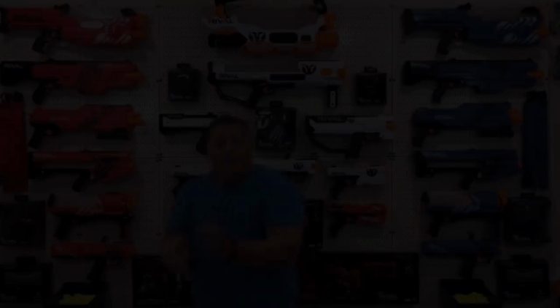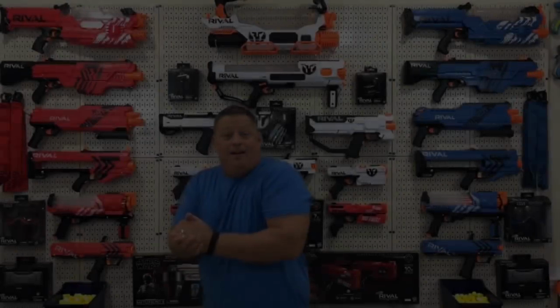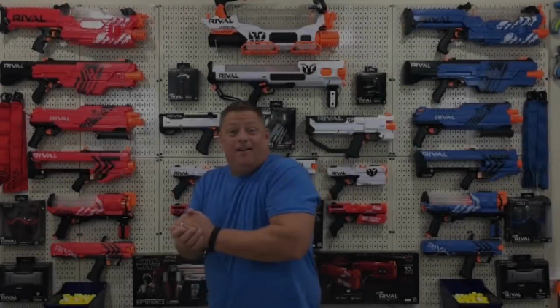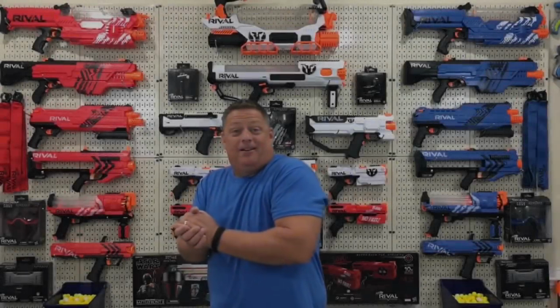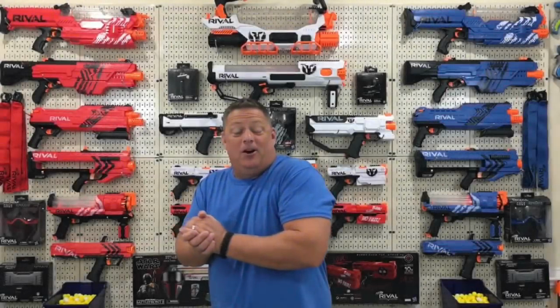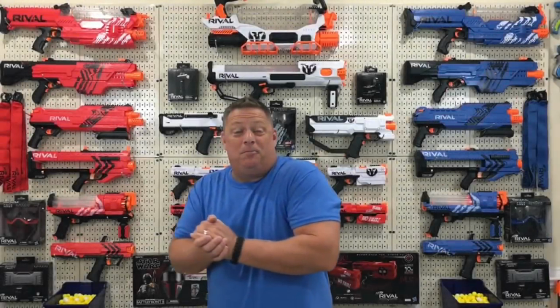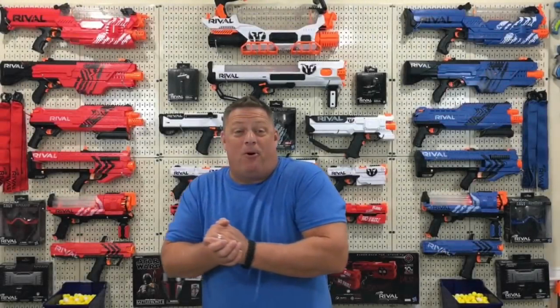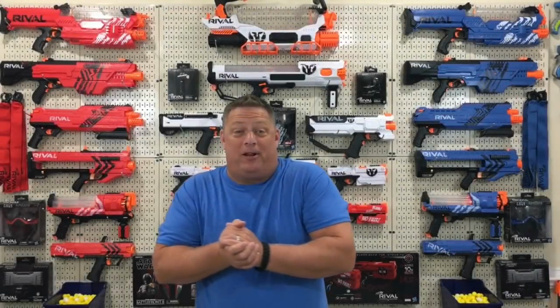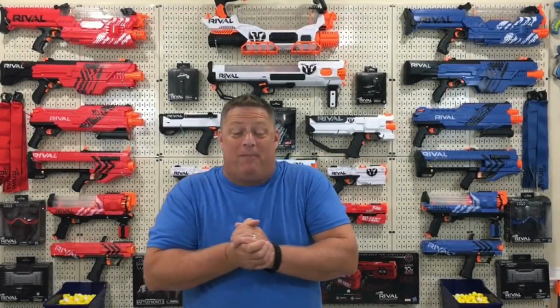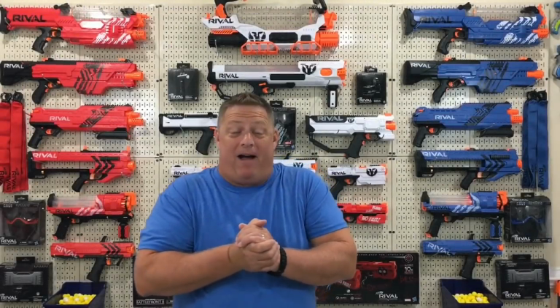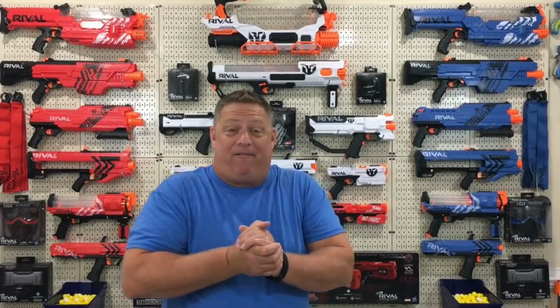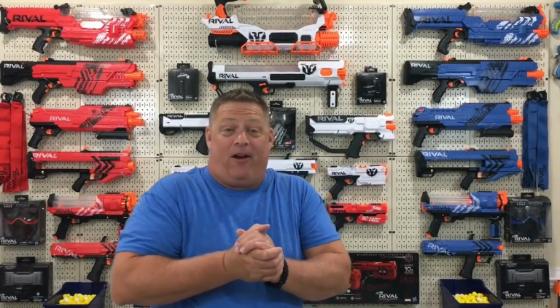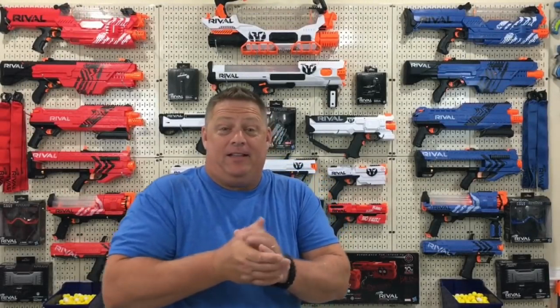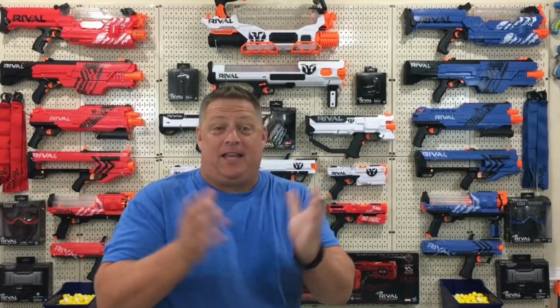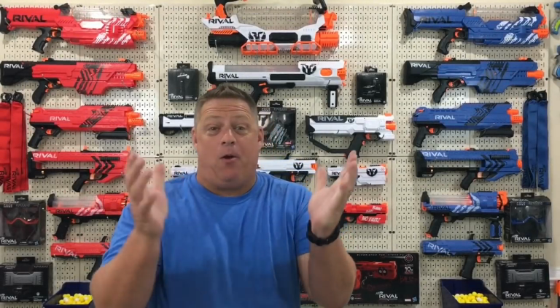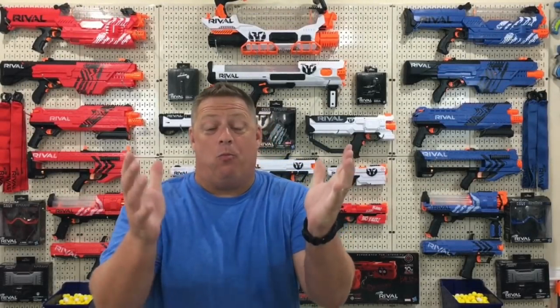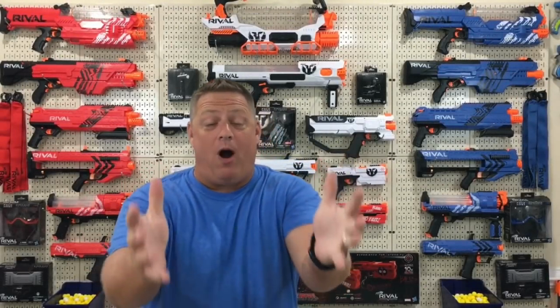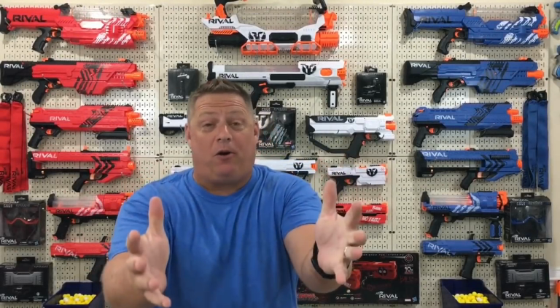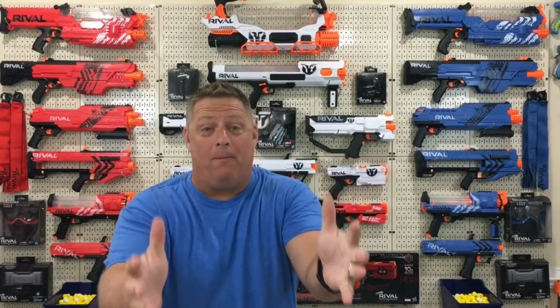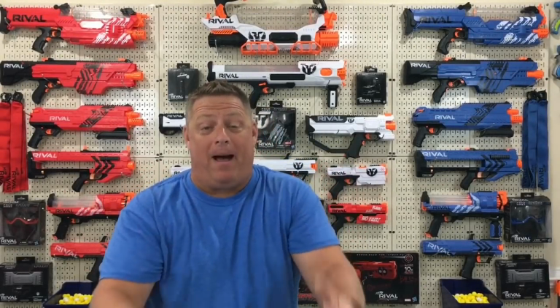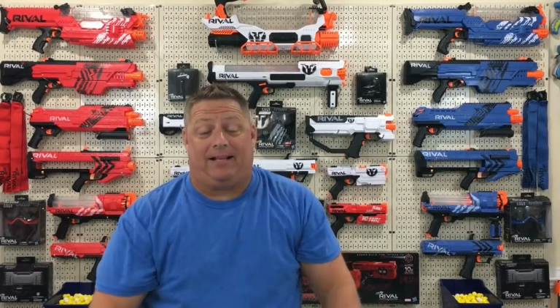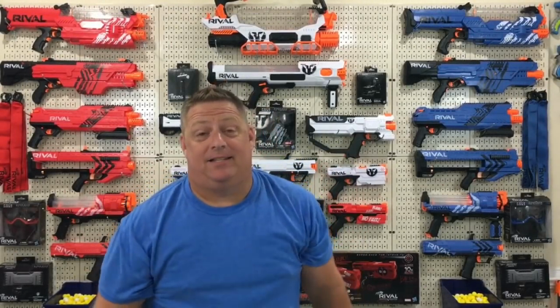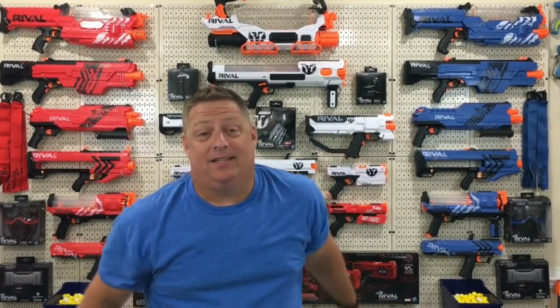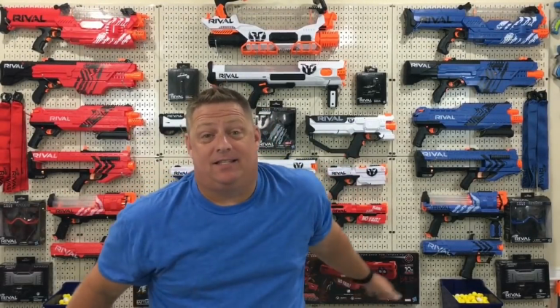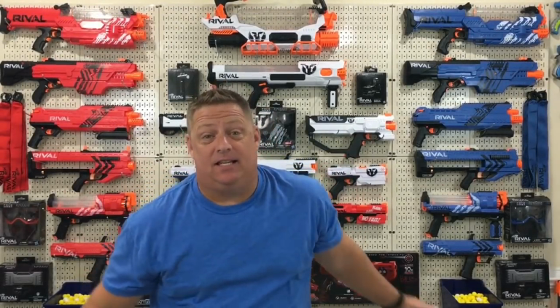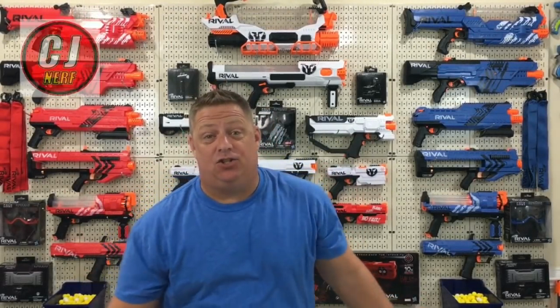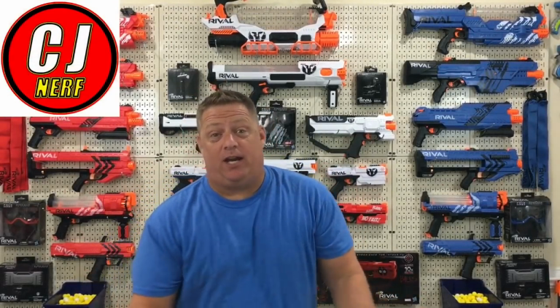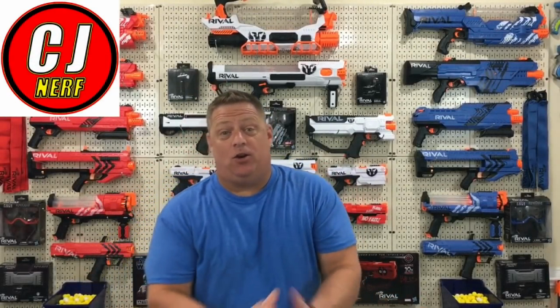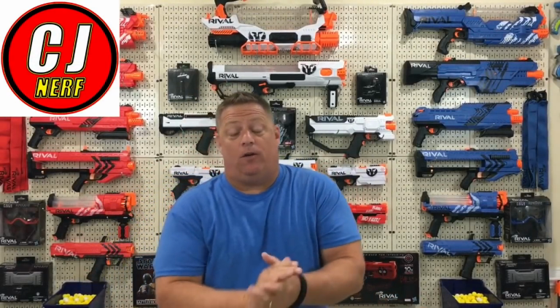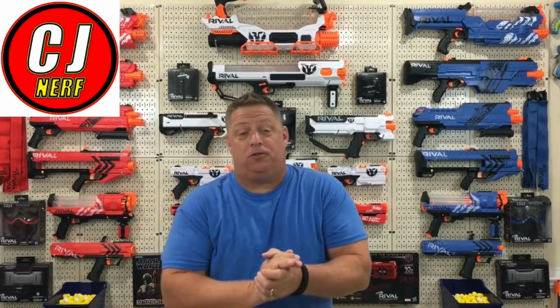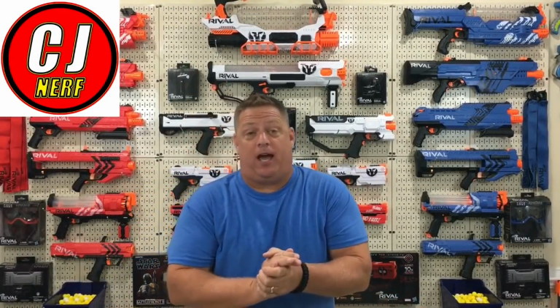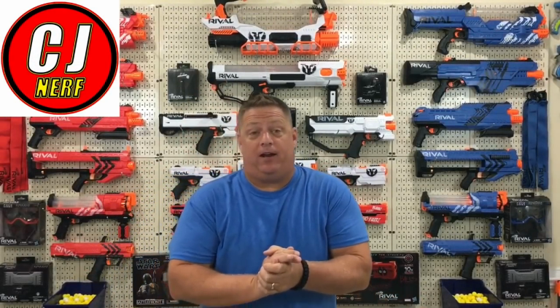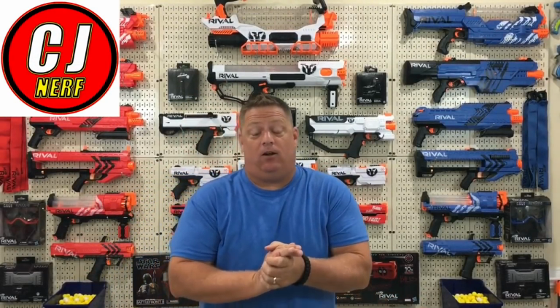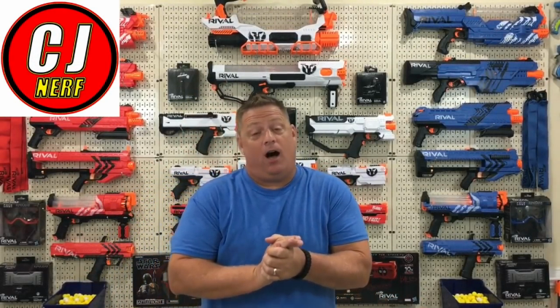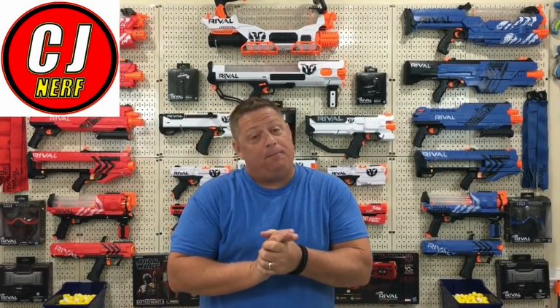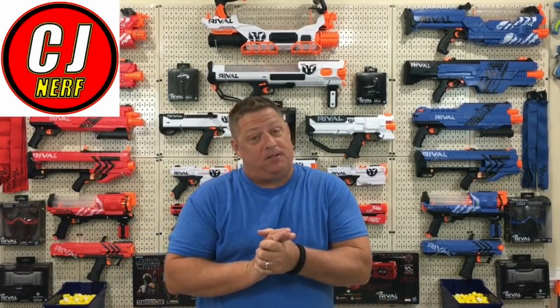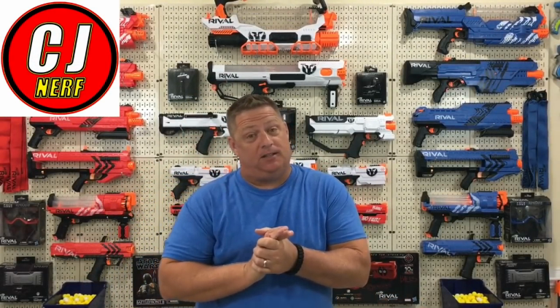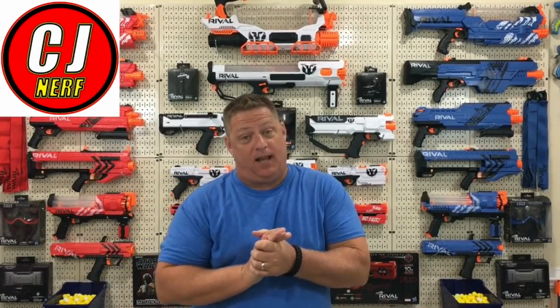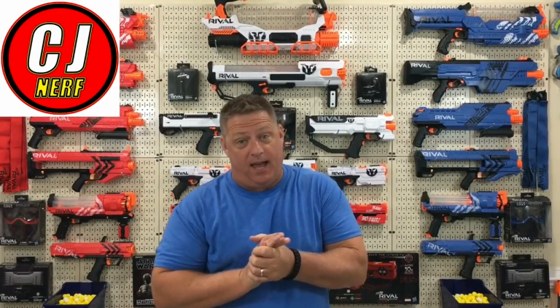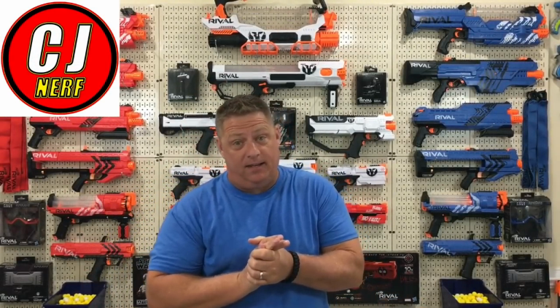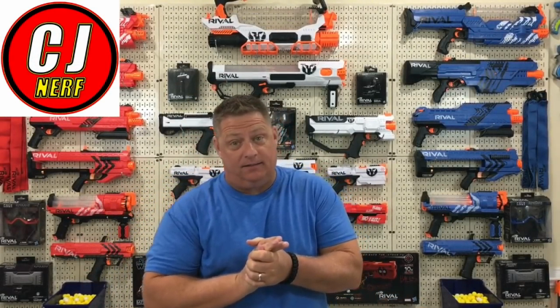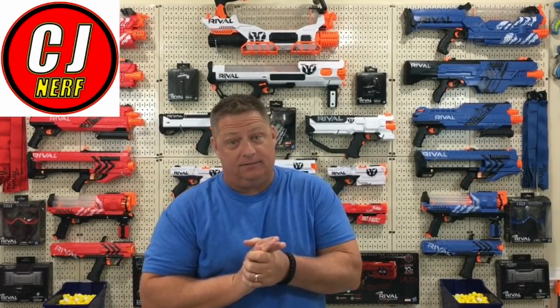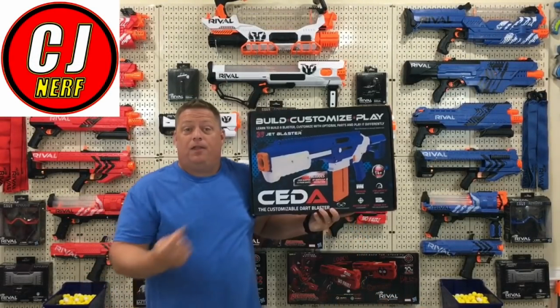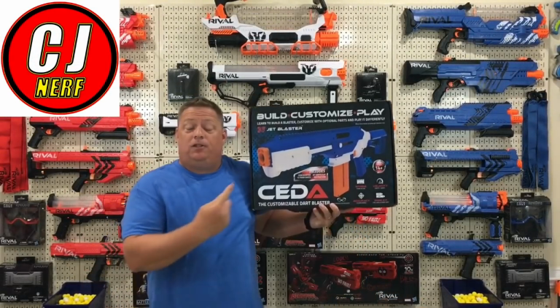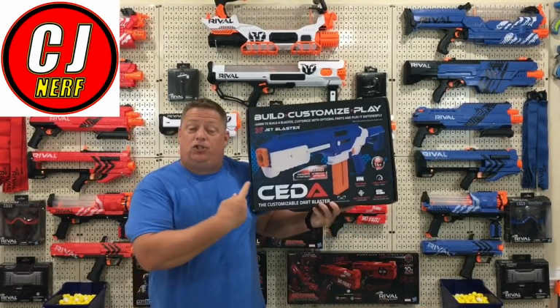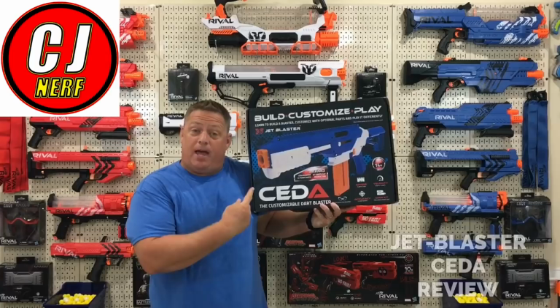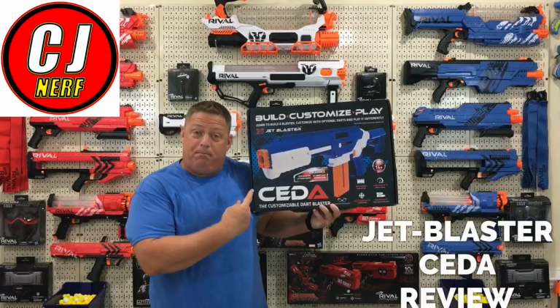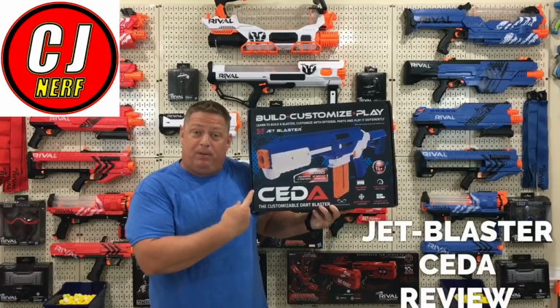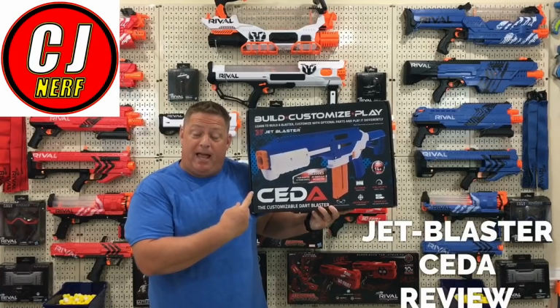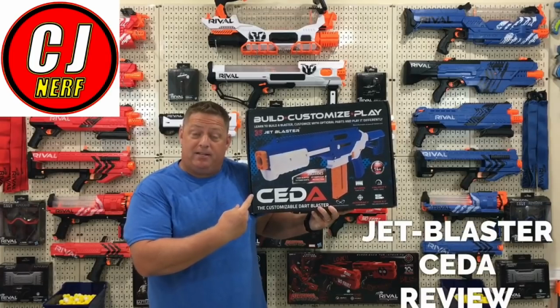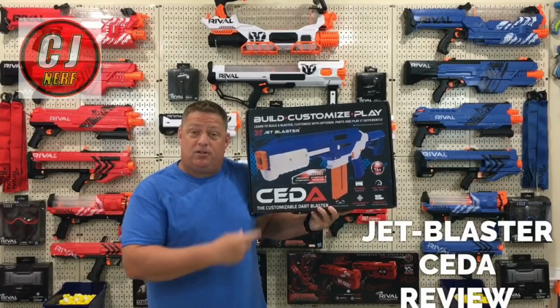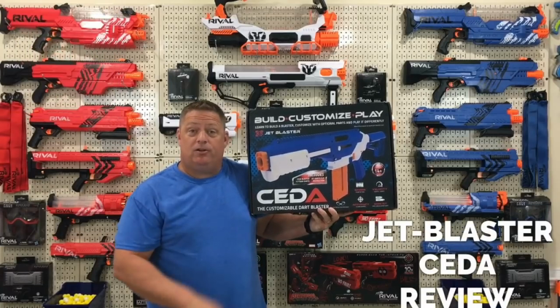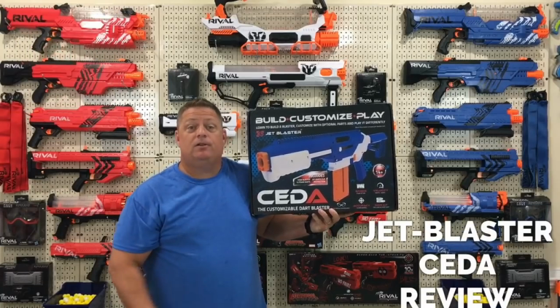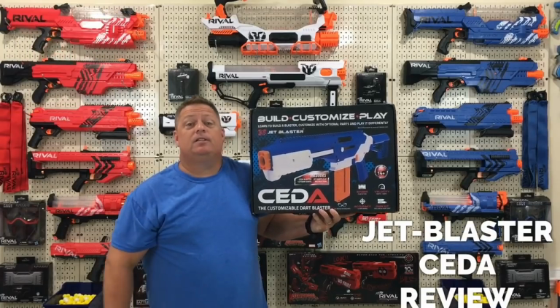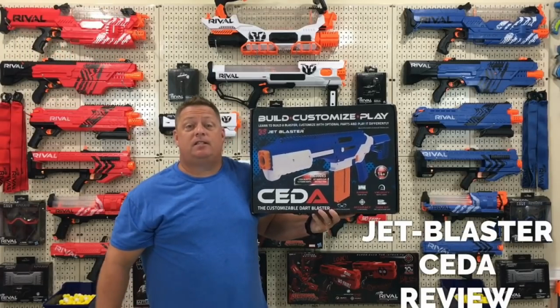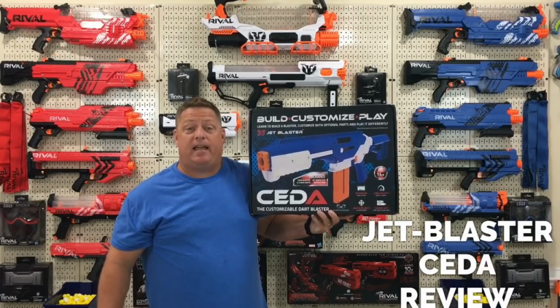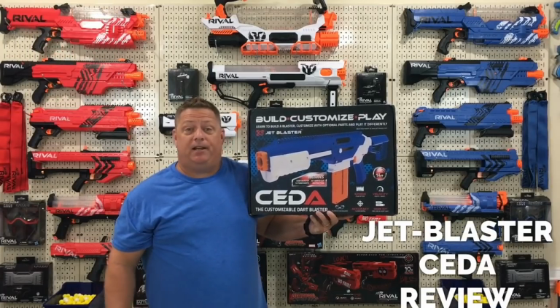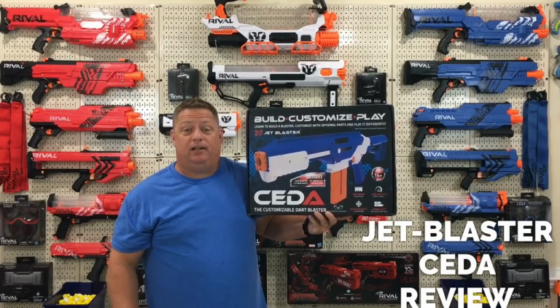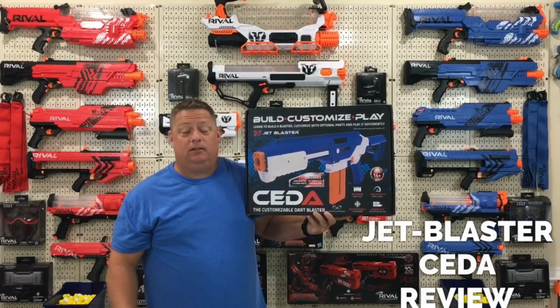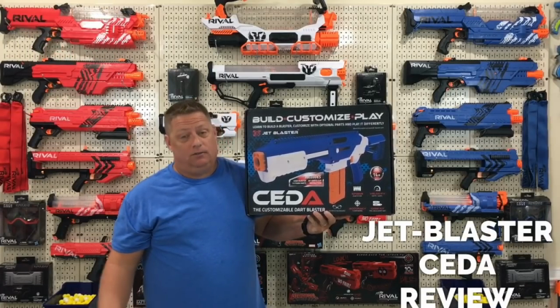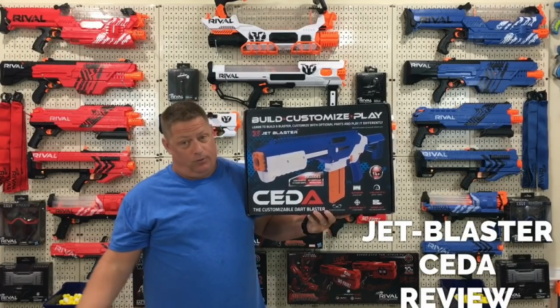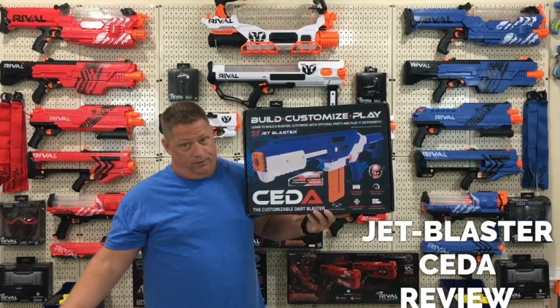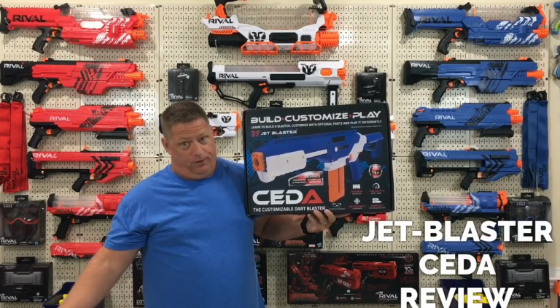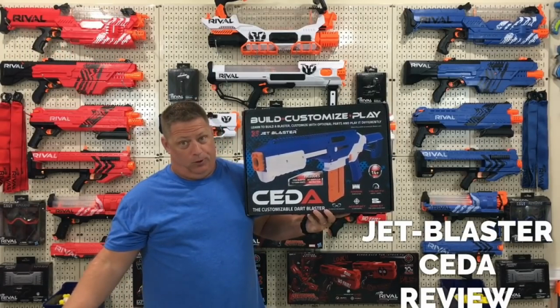Good morning my friends and welcome back to the CJNERF channel. Up to date, the Jet Blaster SATA review.